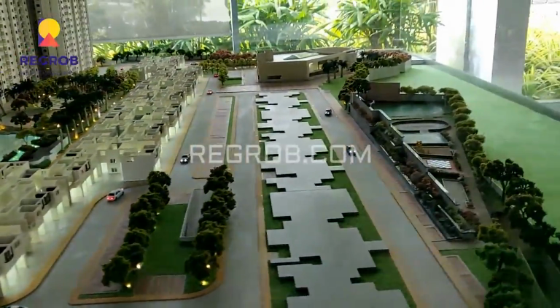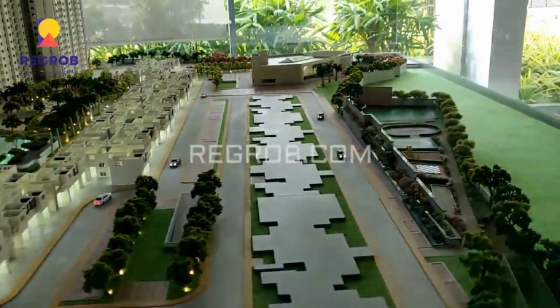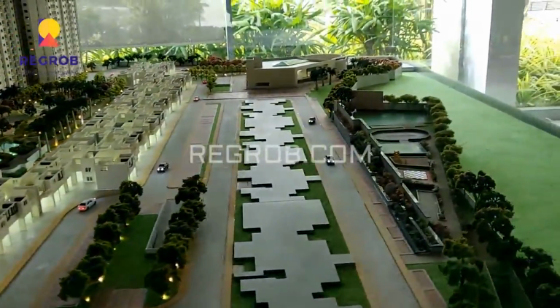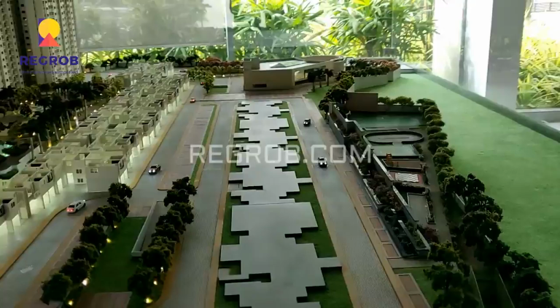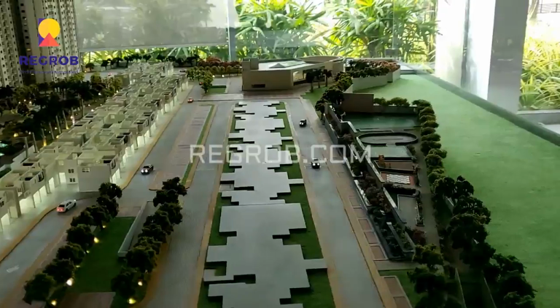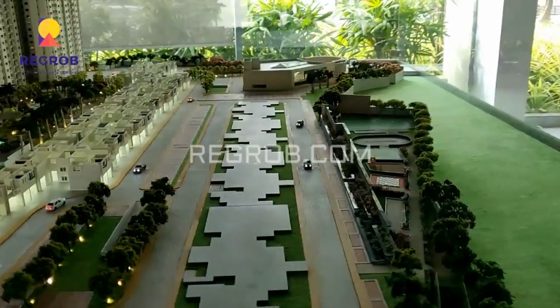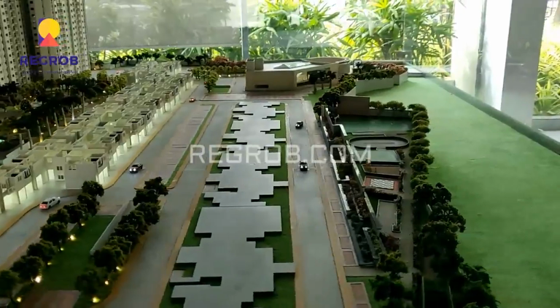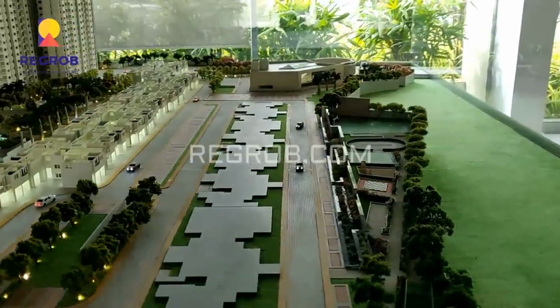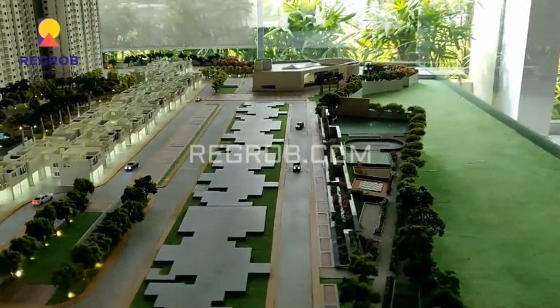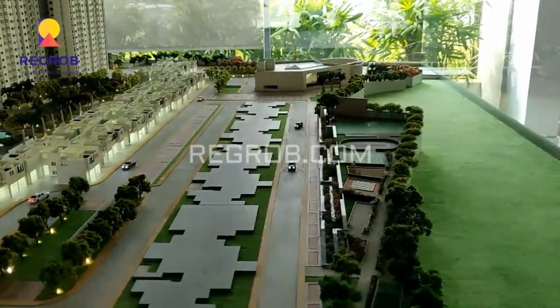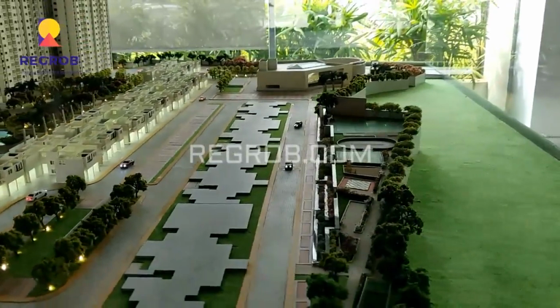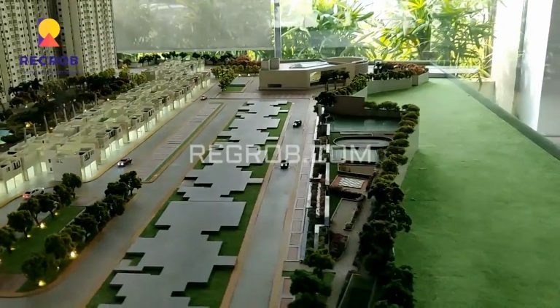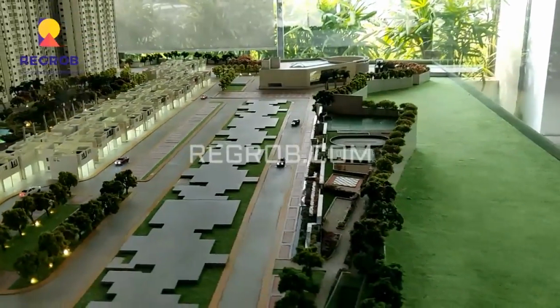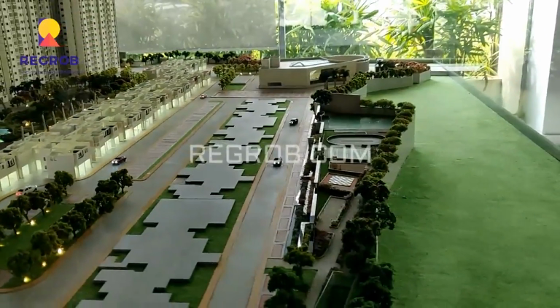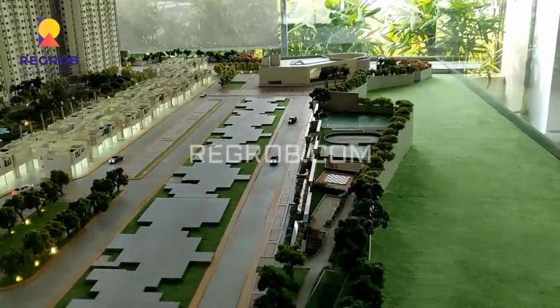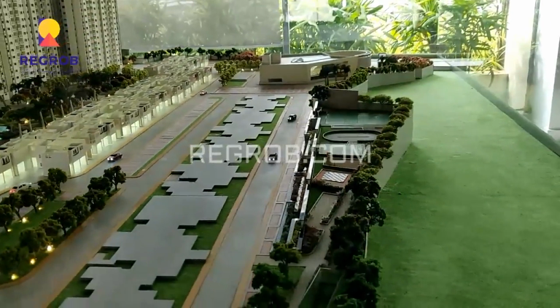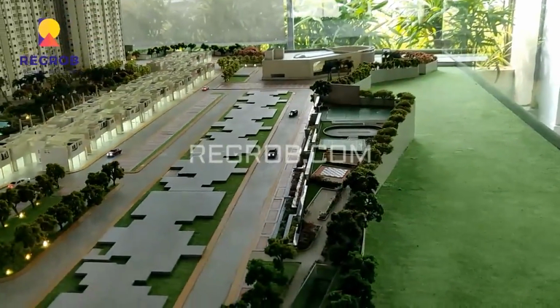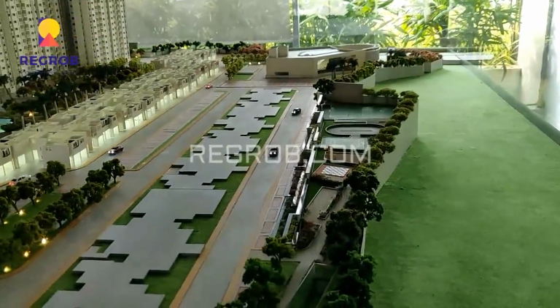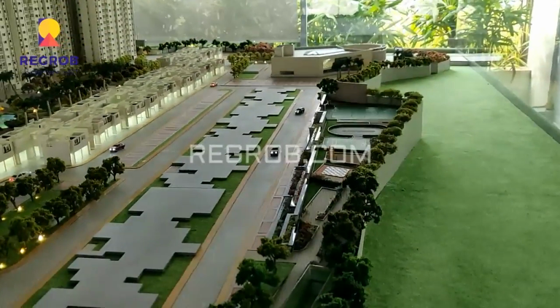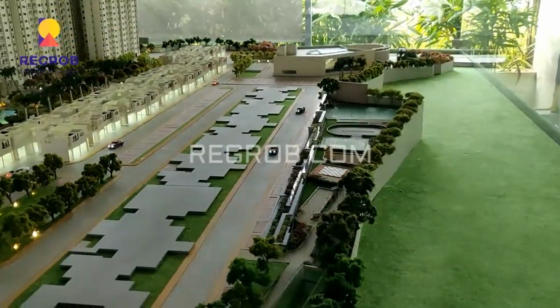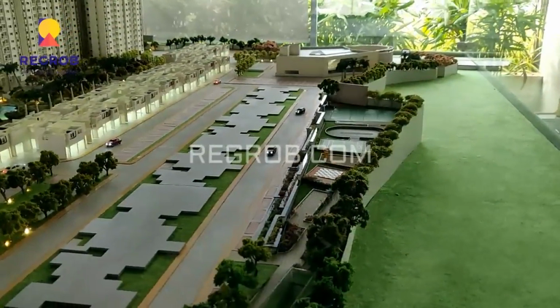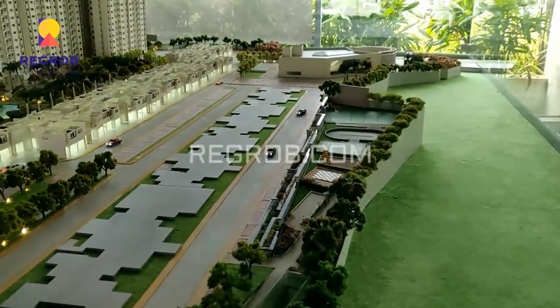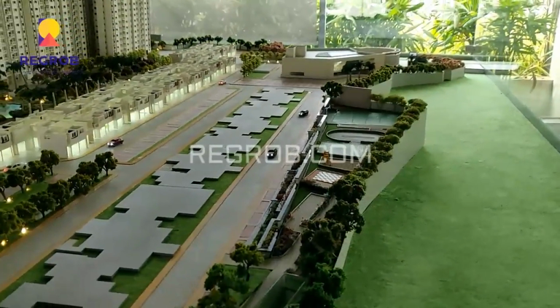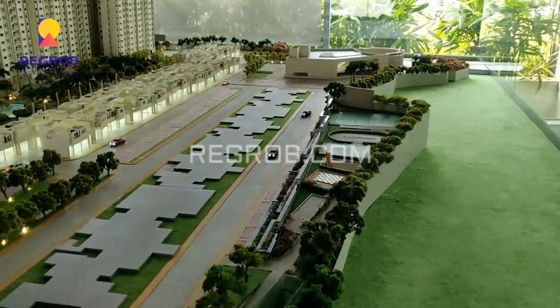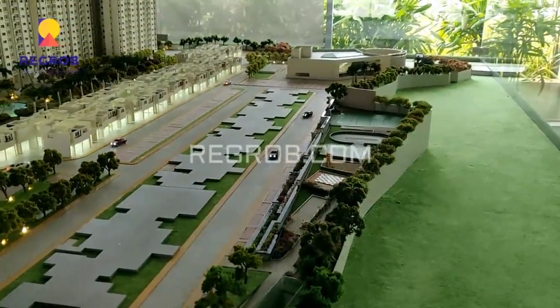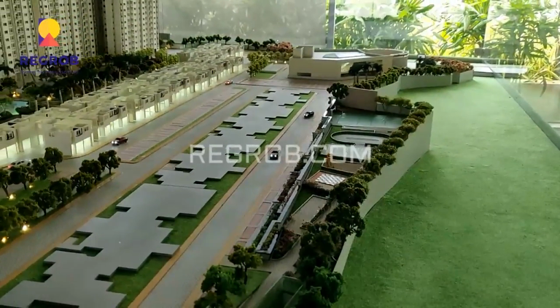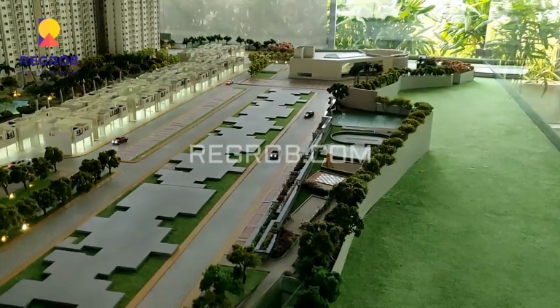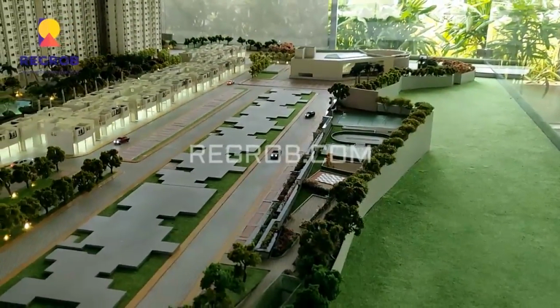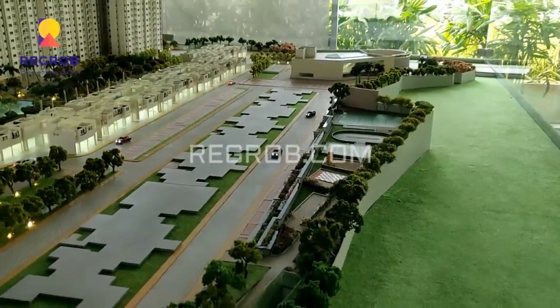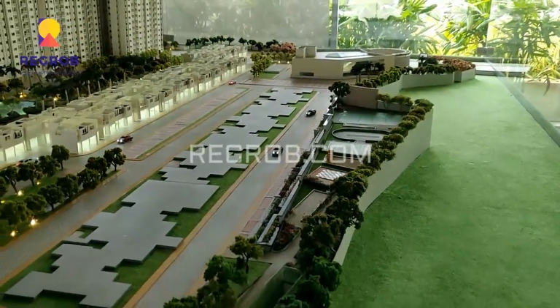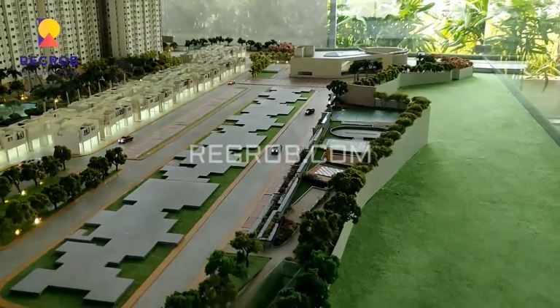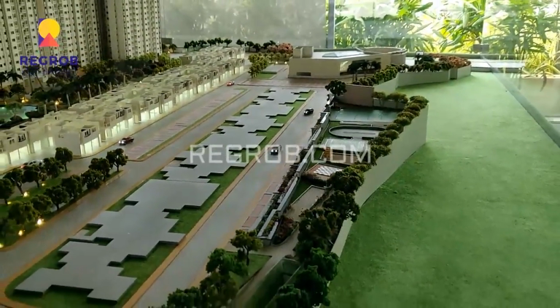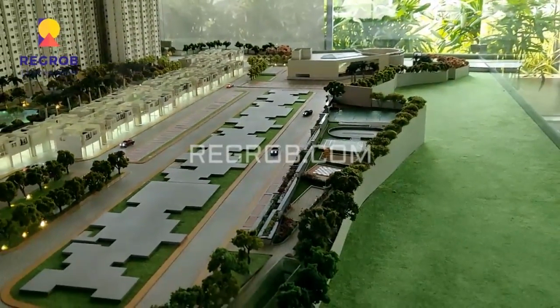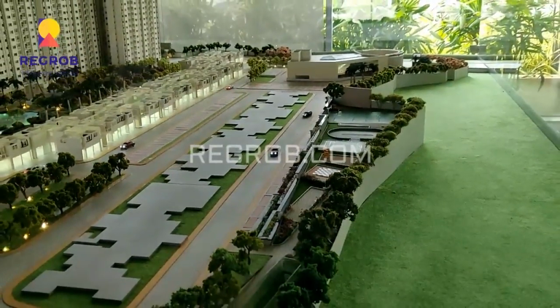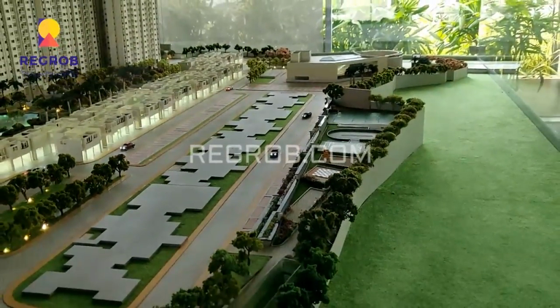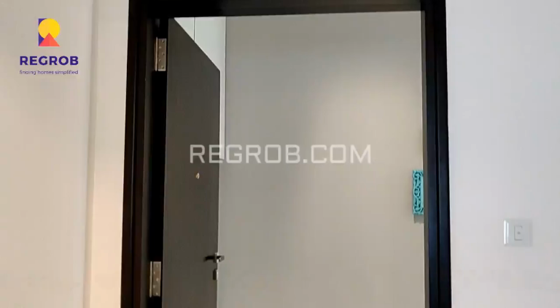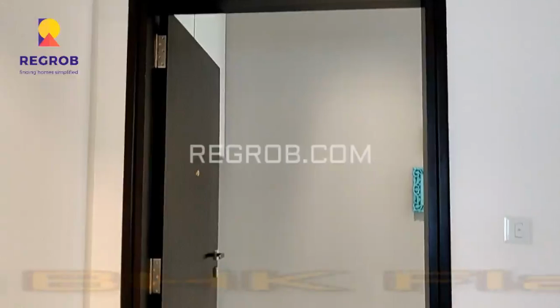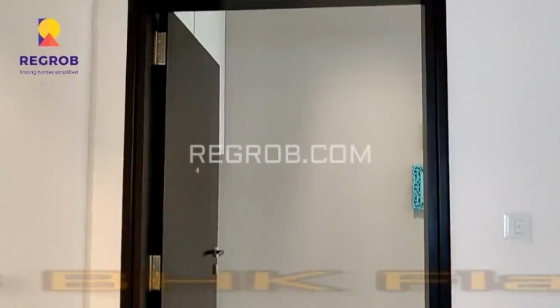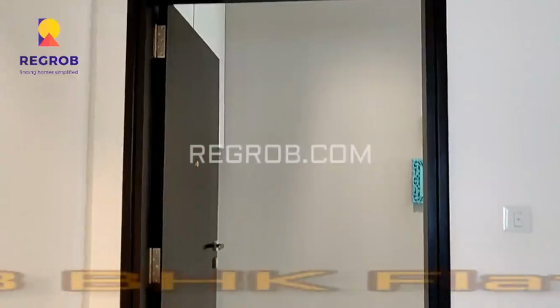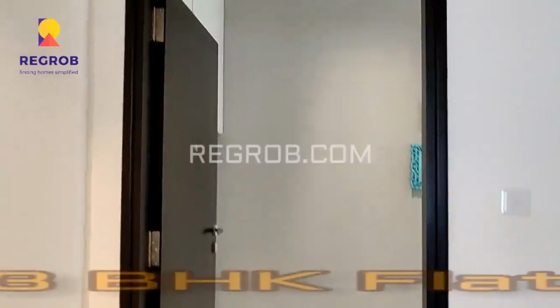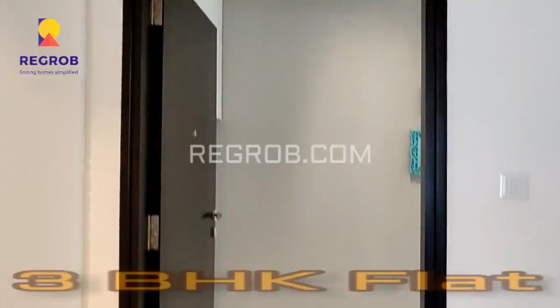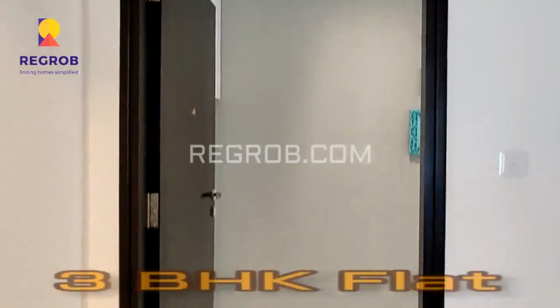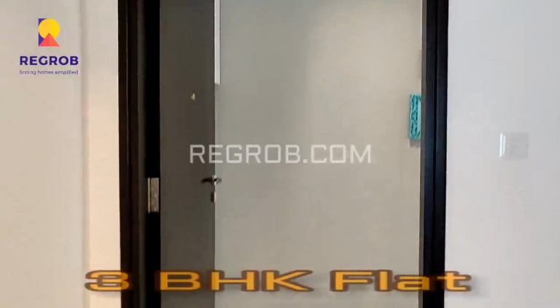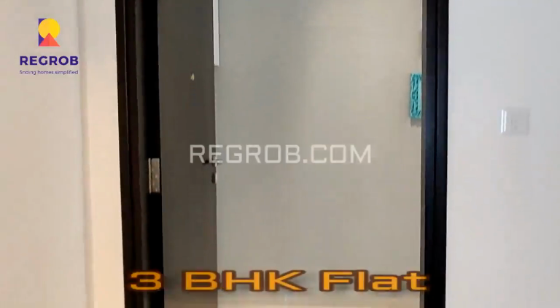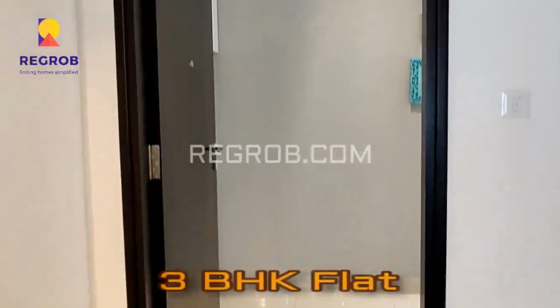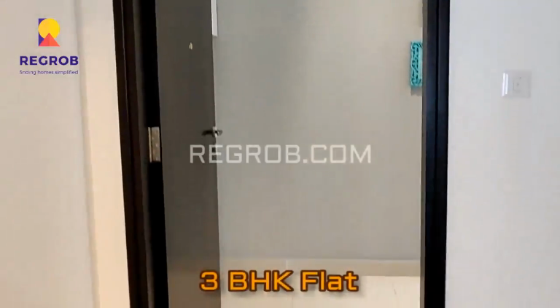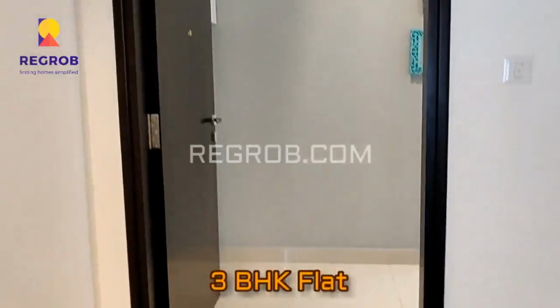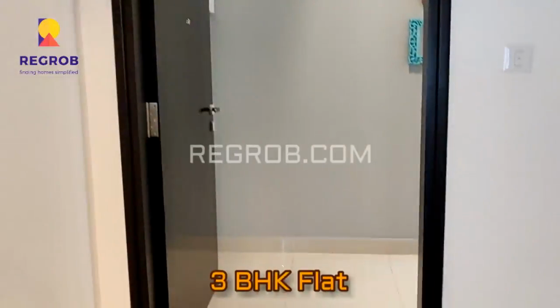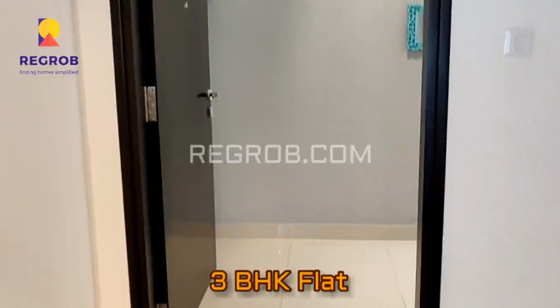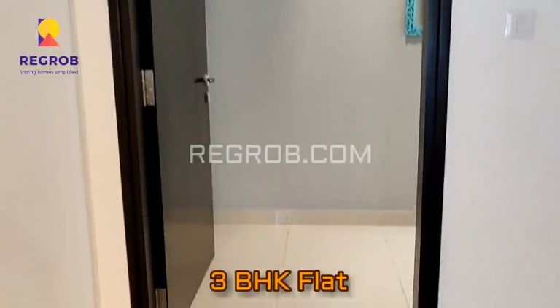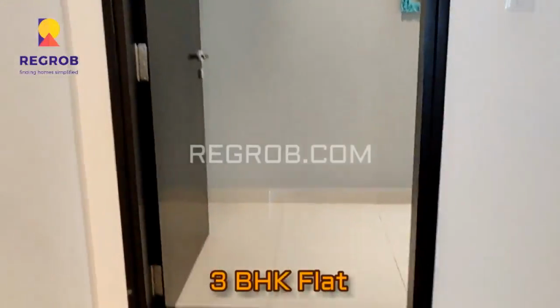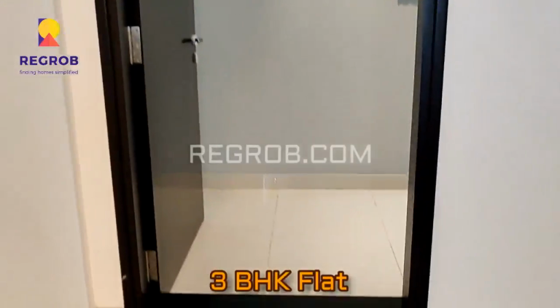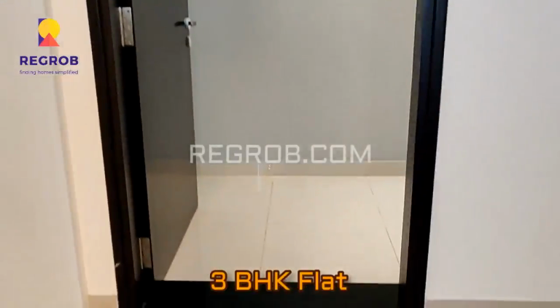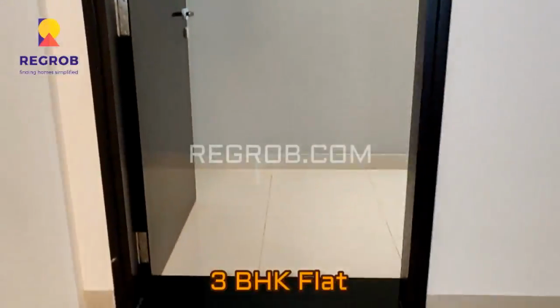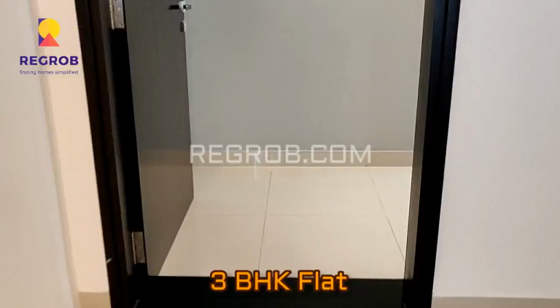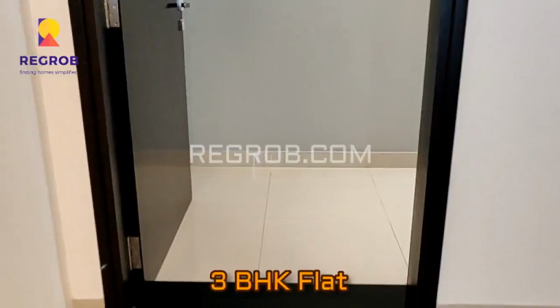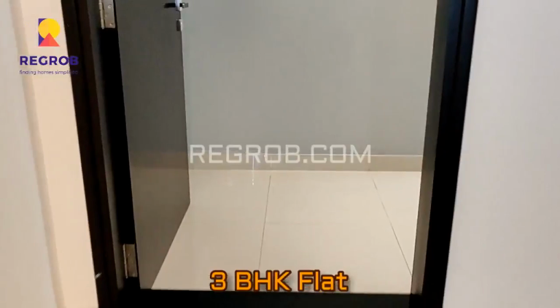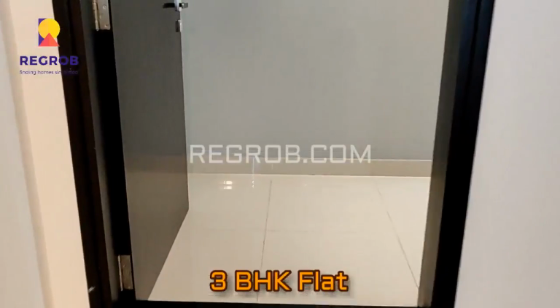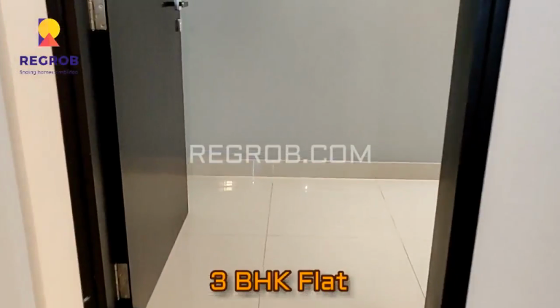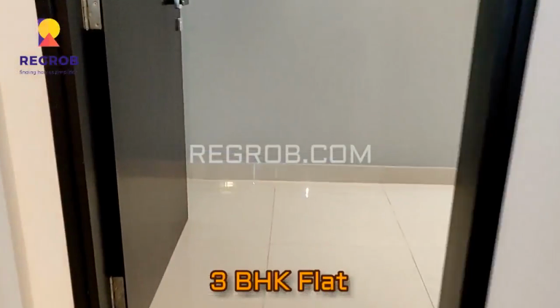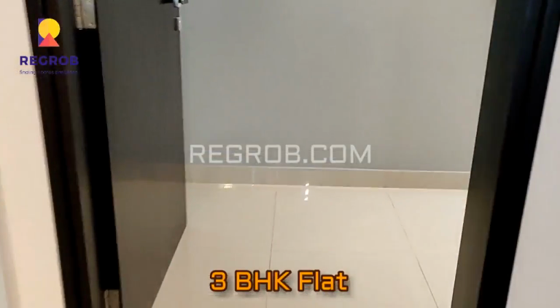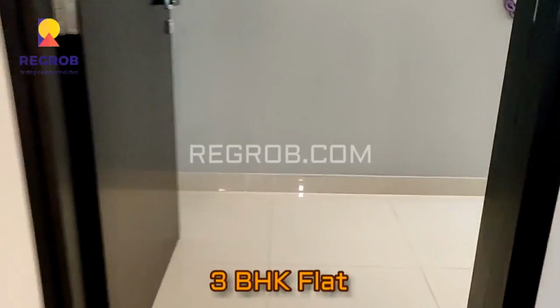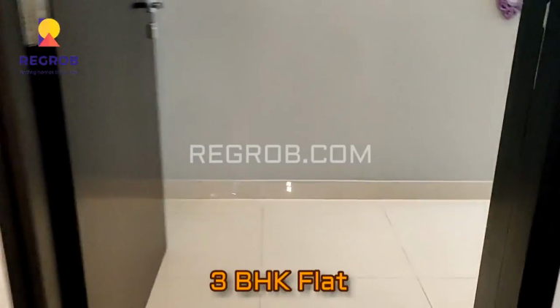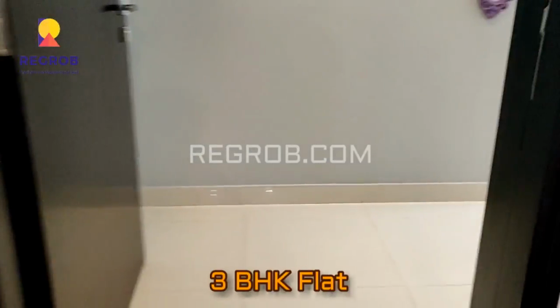This project has a contemporary infrastructure. And now we are taking you into a 3 BHK flat — so here's the entrance.